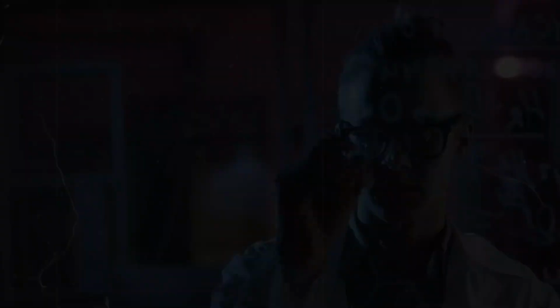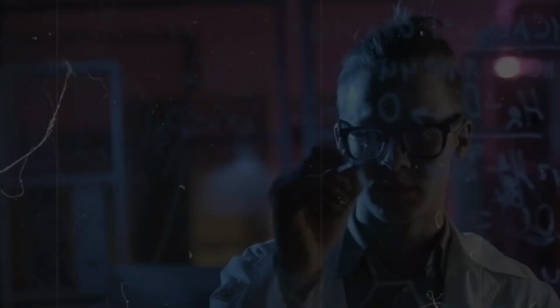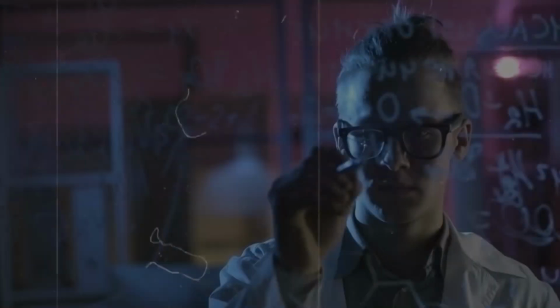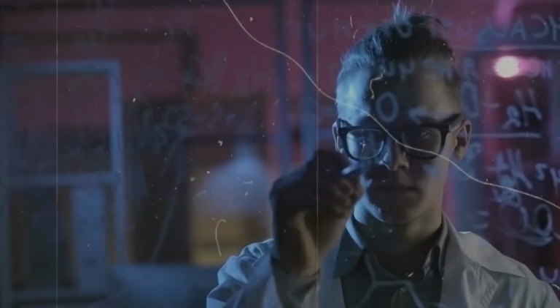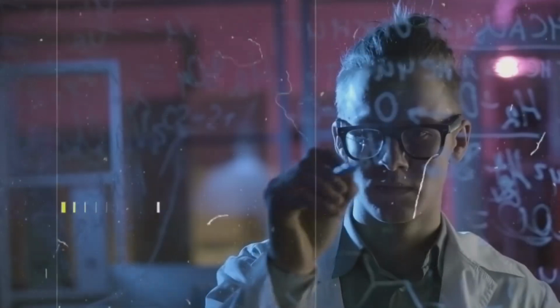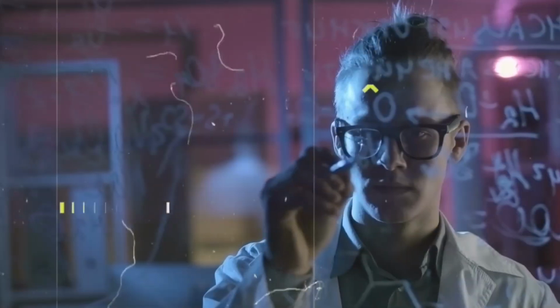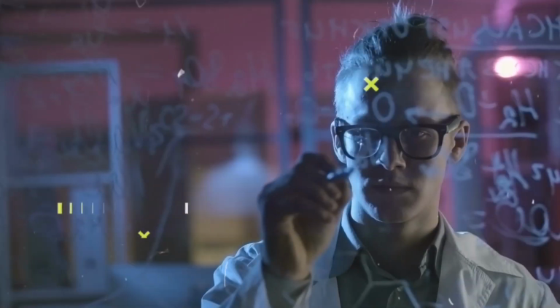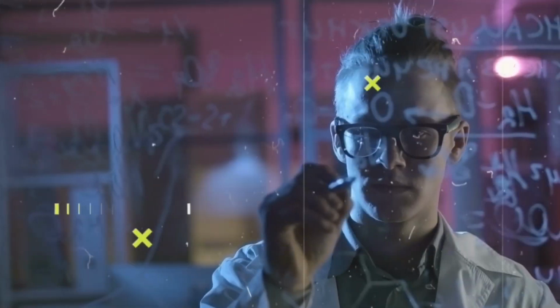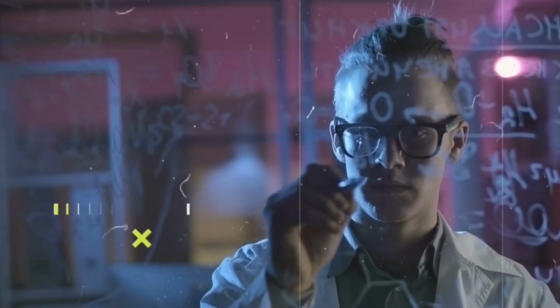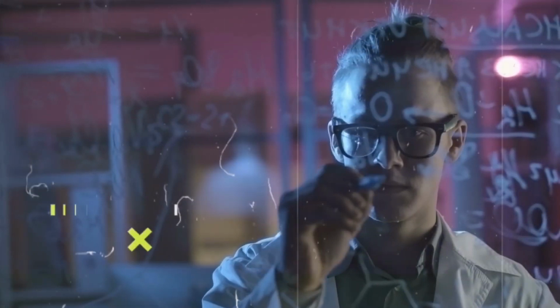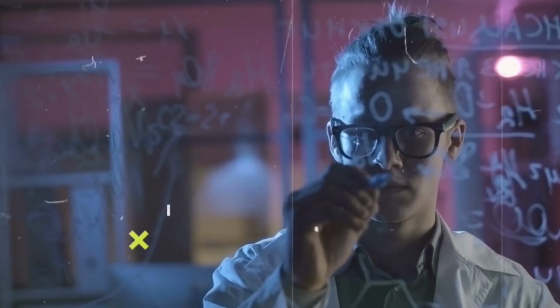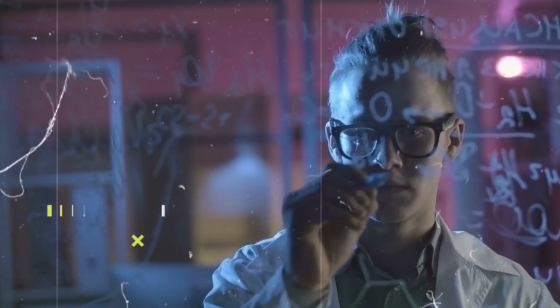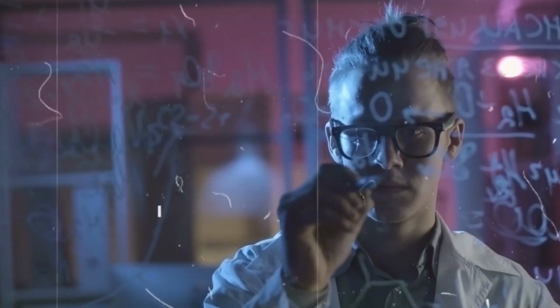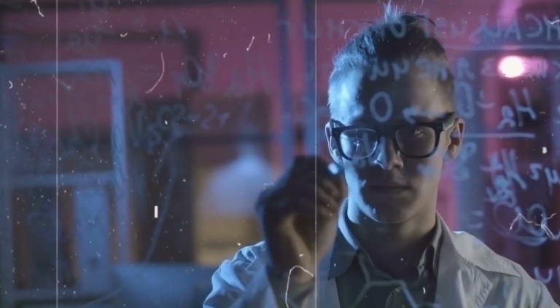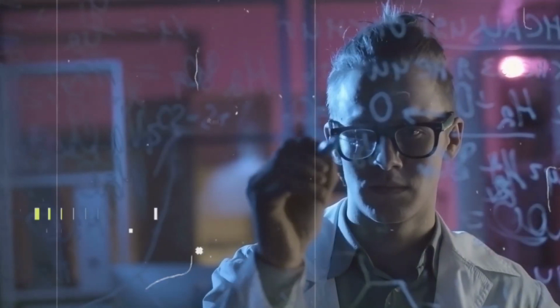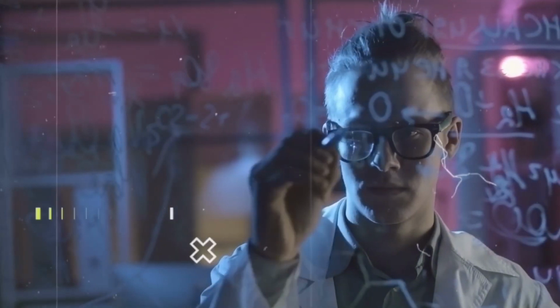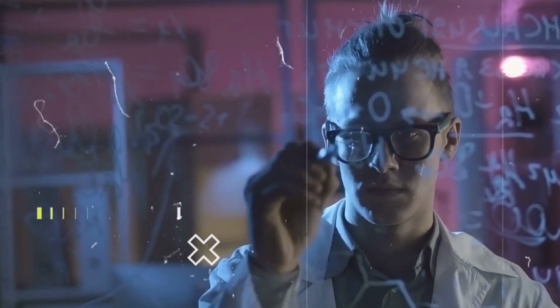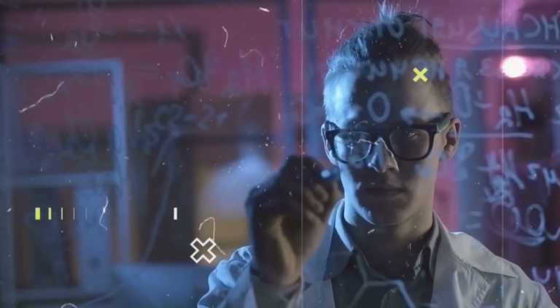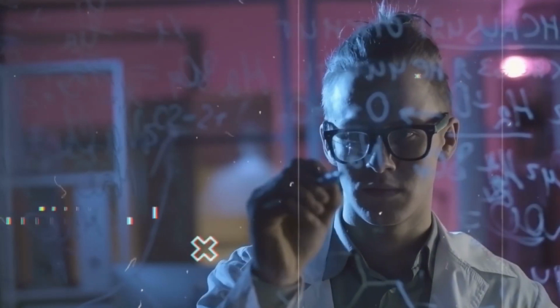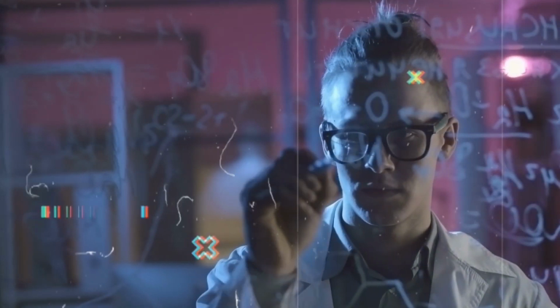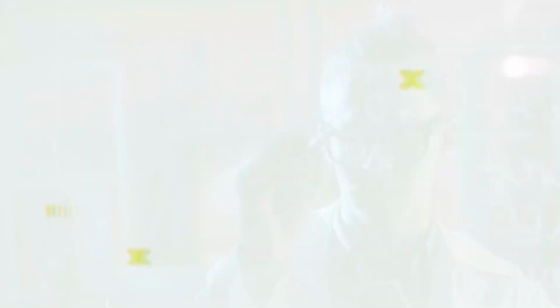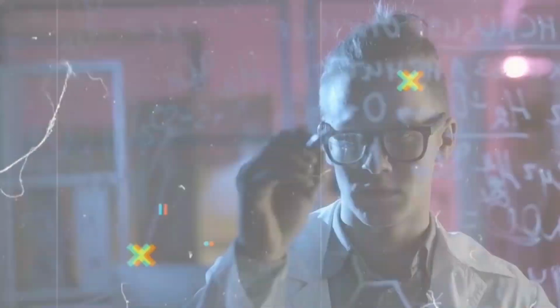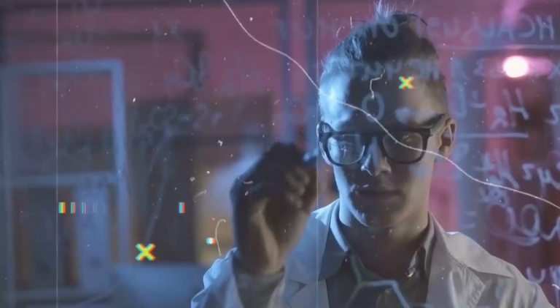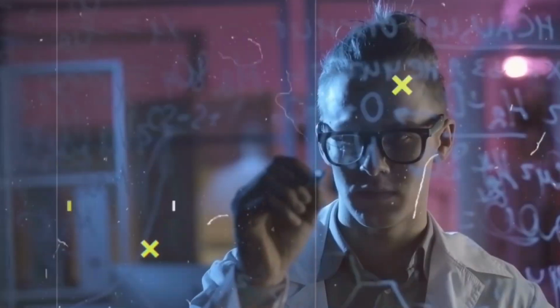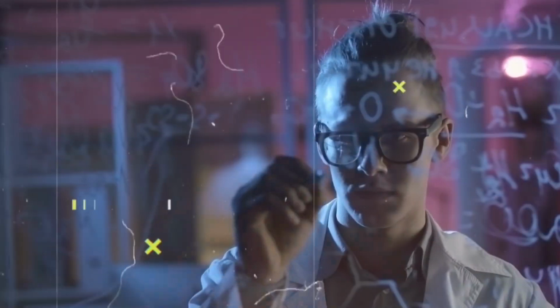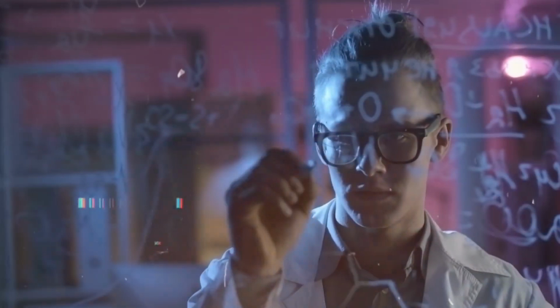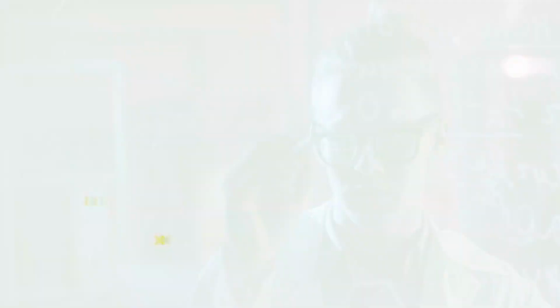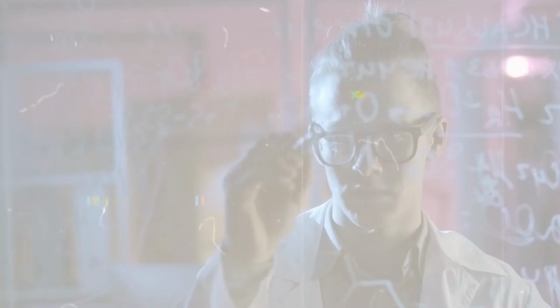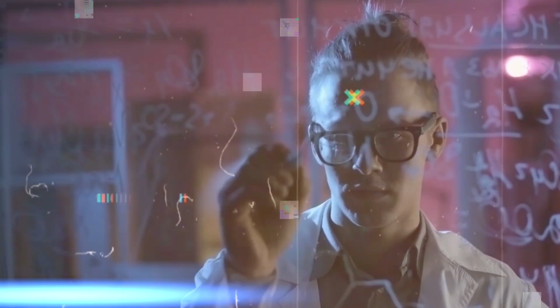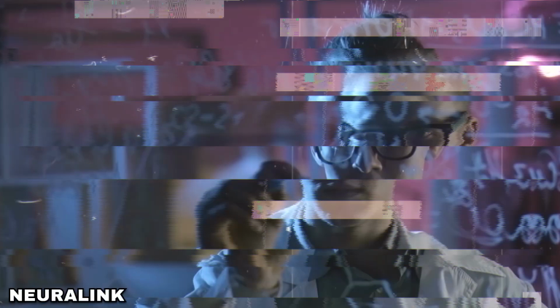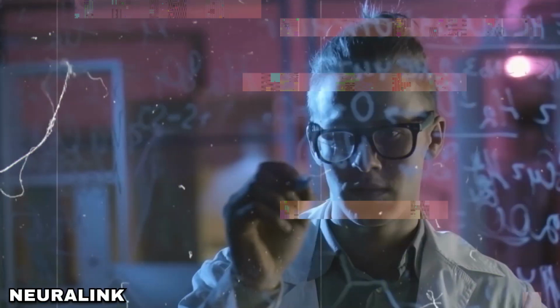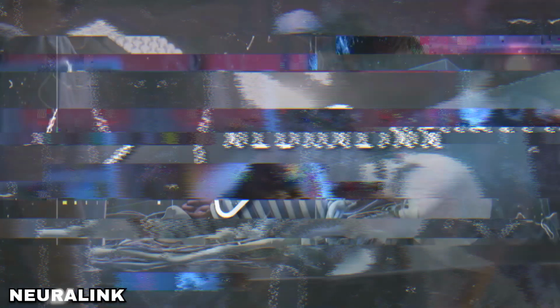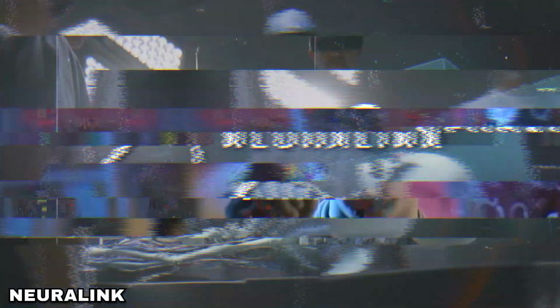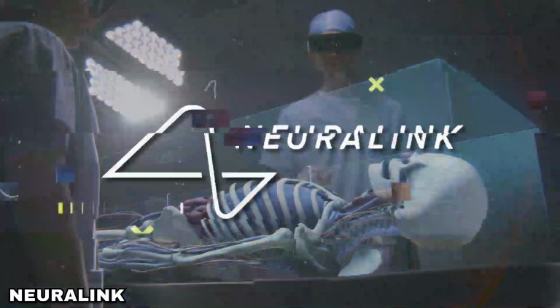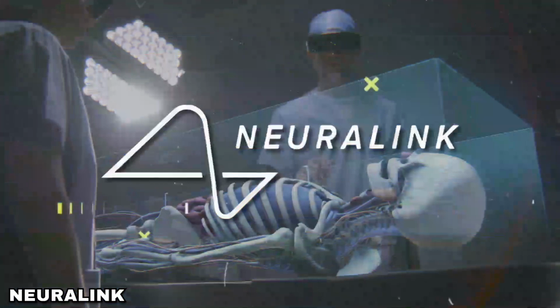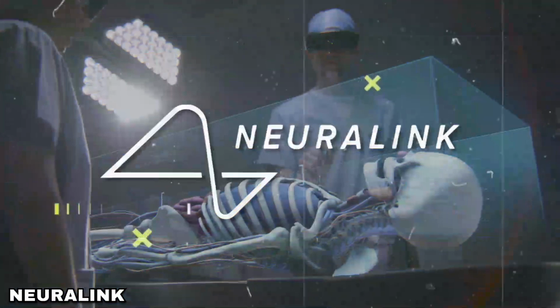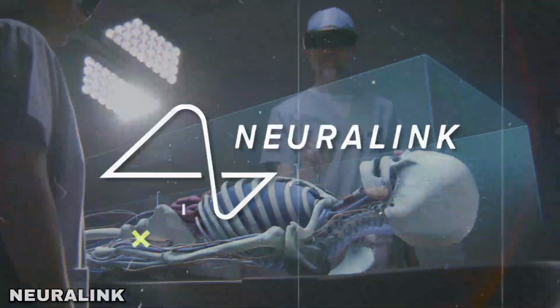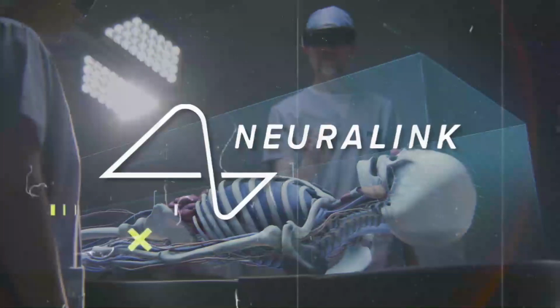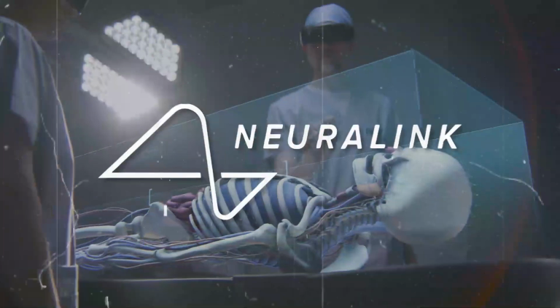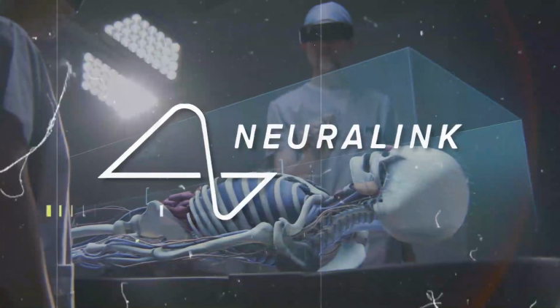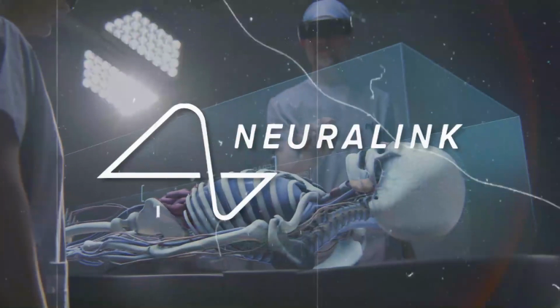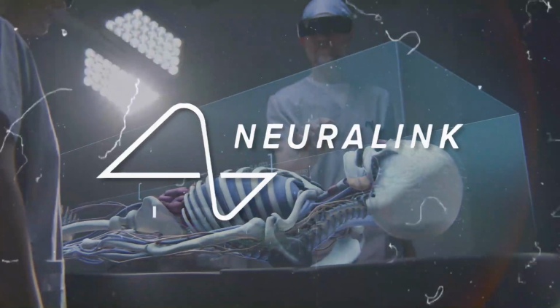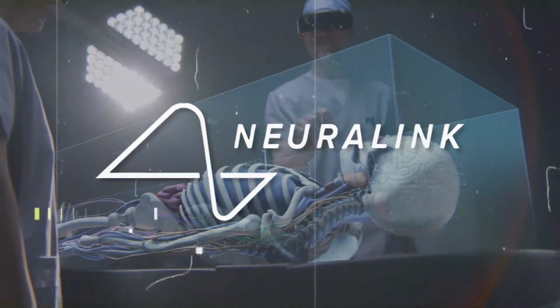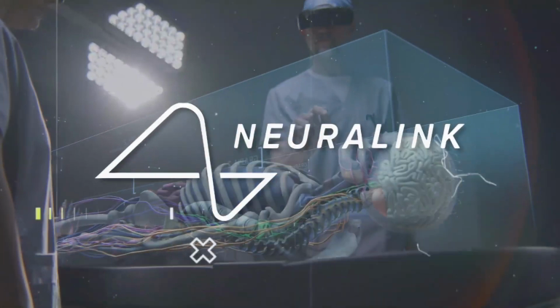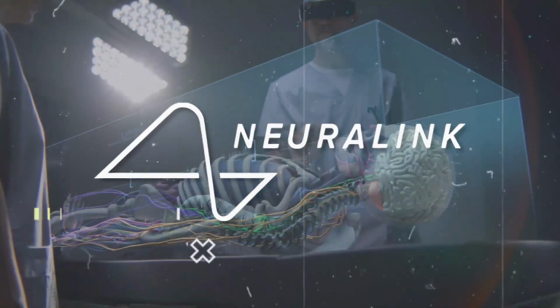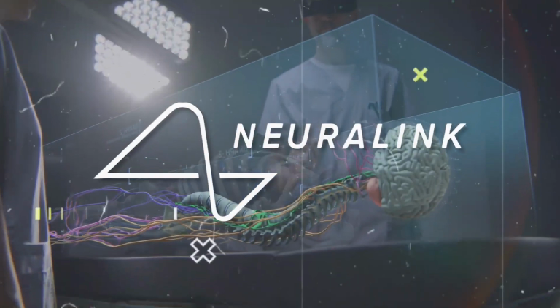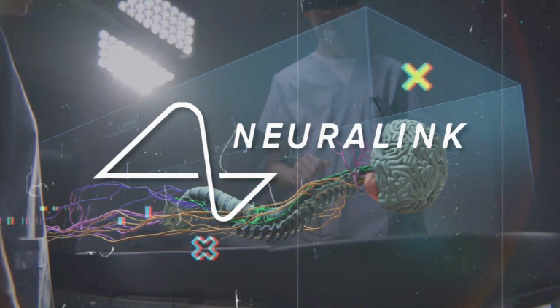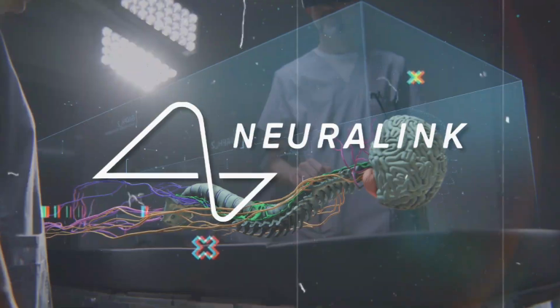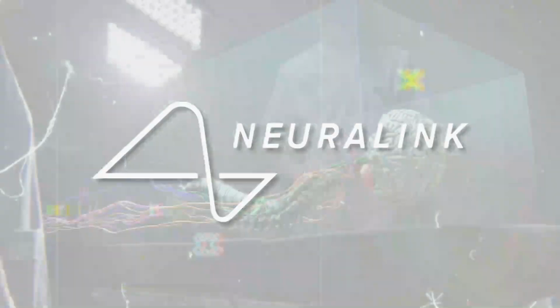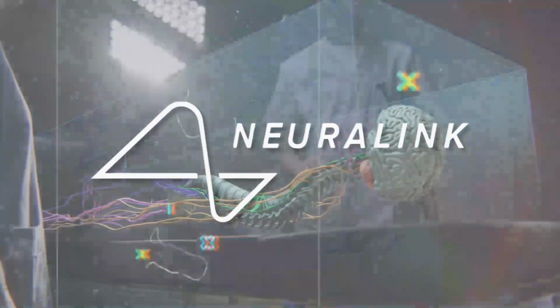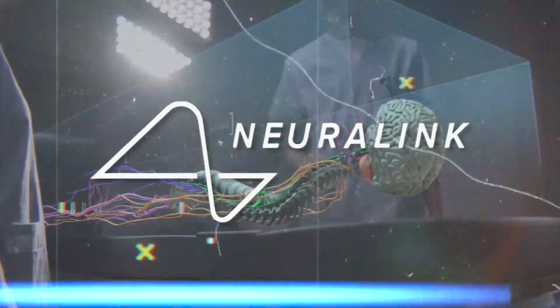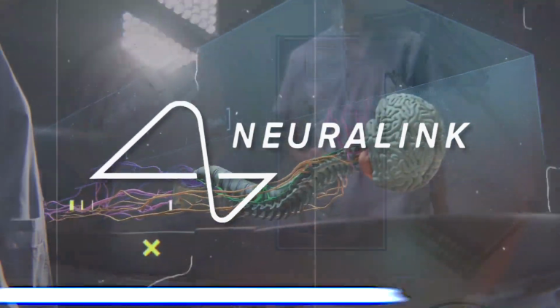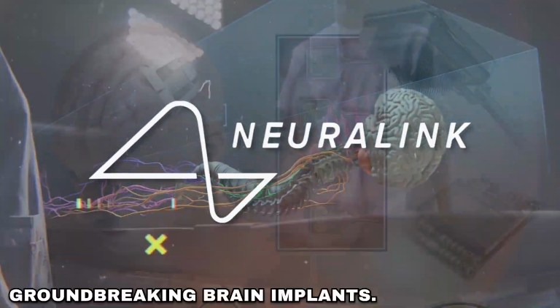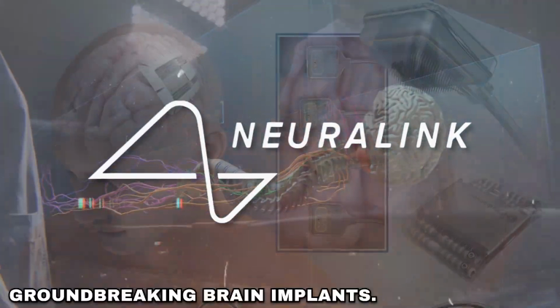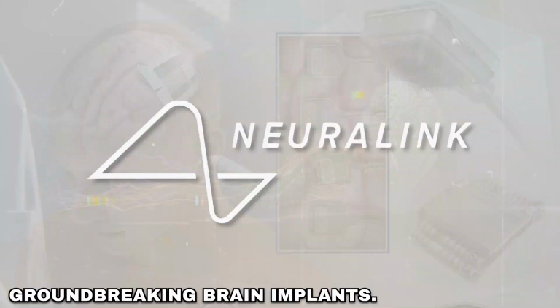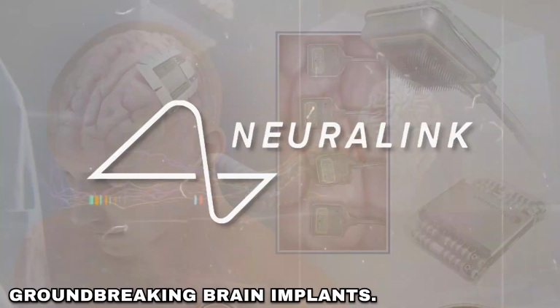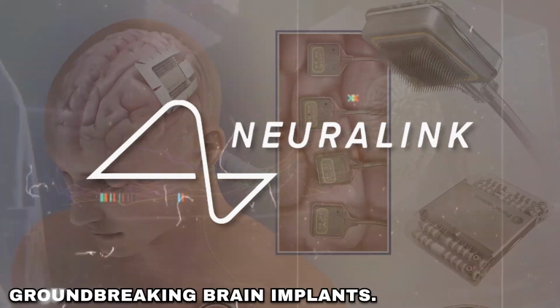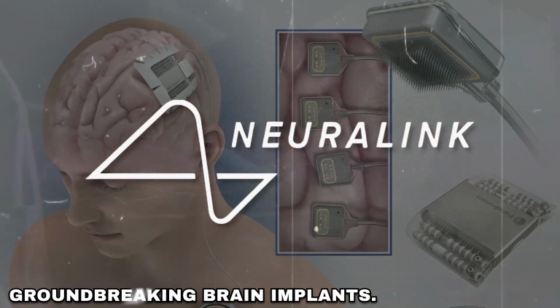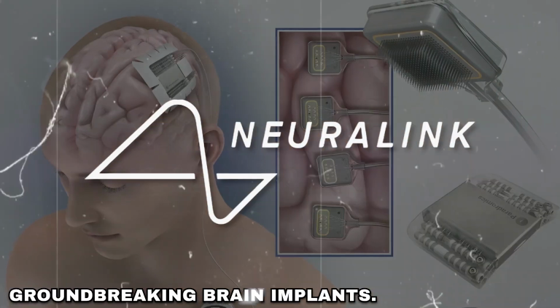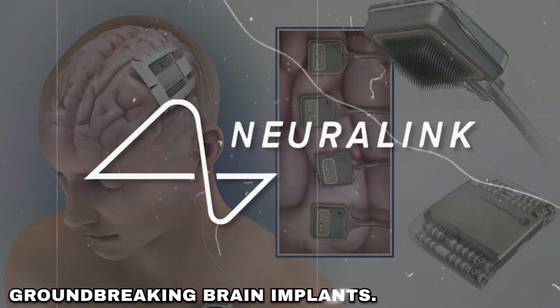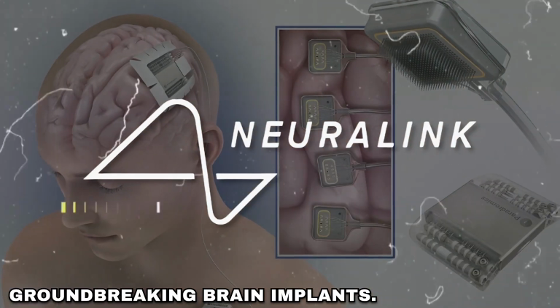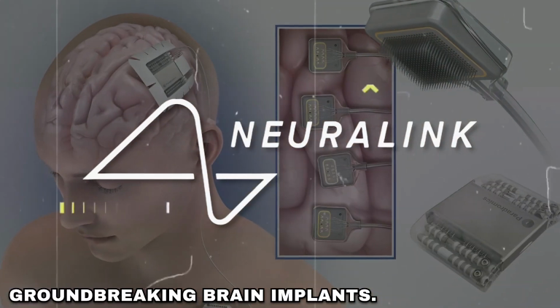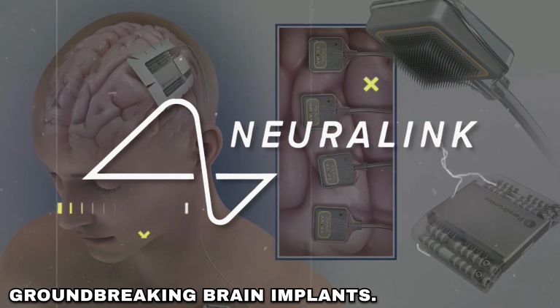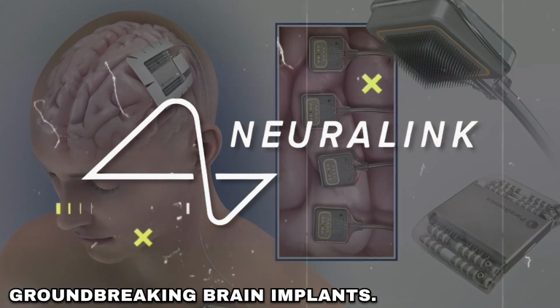This video may seem like something out of science fiction, but Neuralink has turned it into reality with its groundbreaking brain implants.